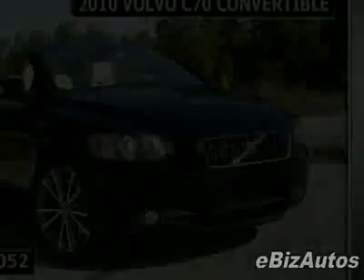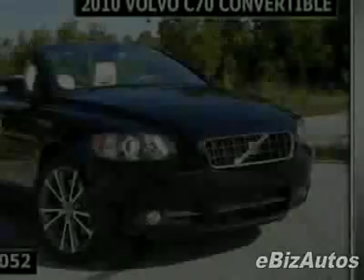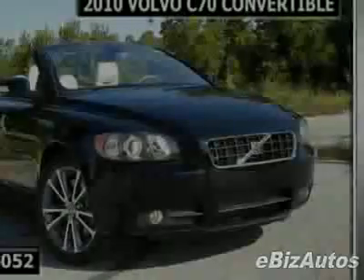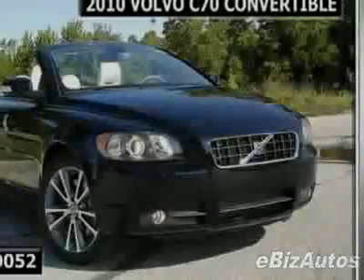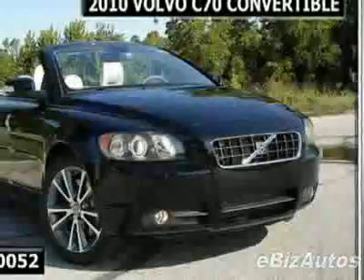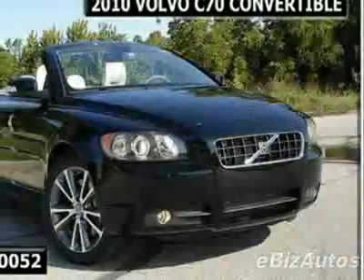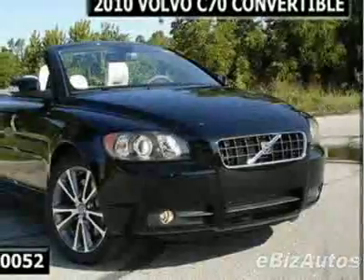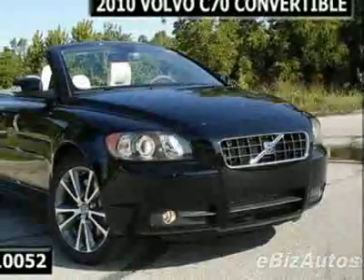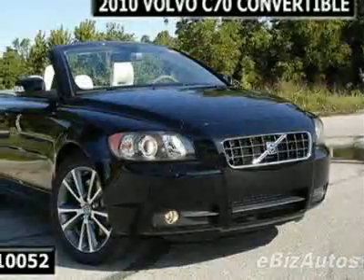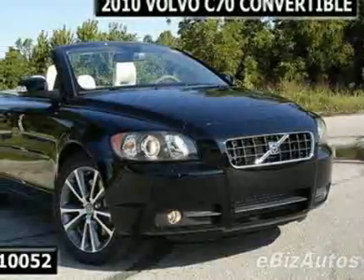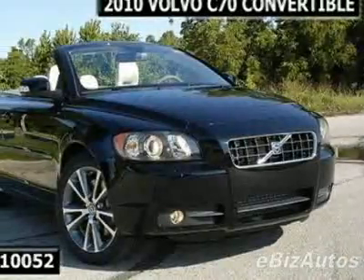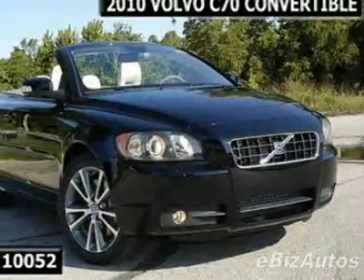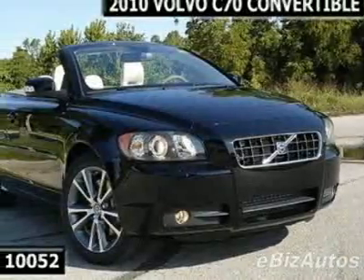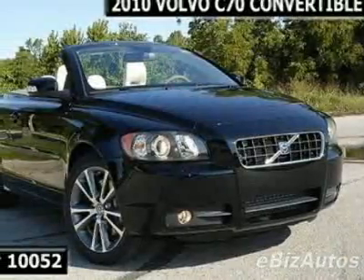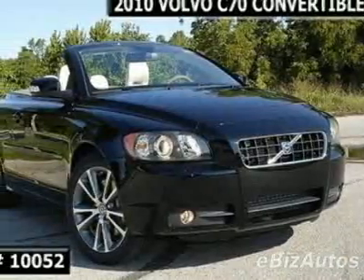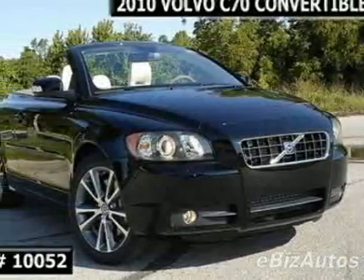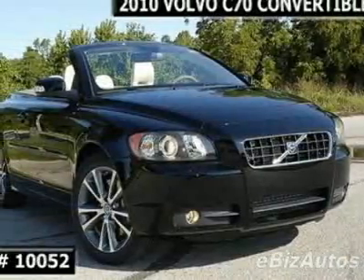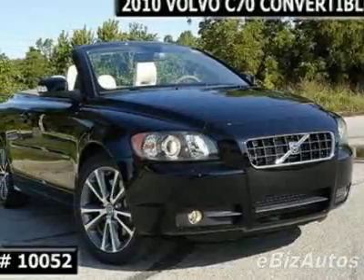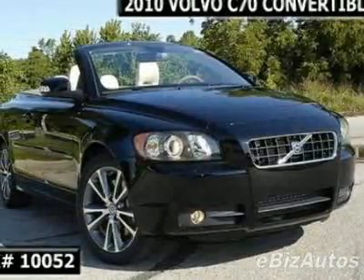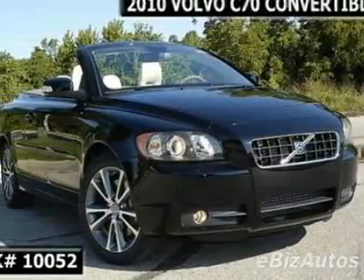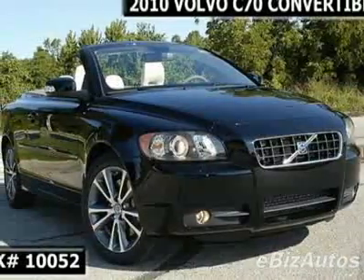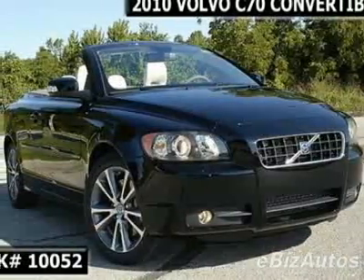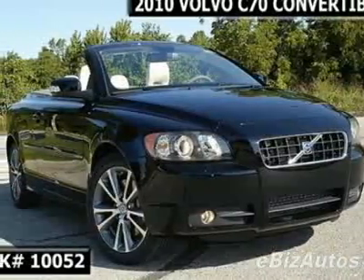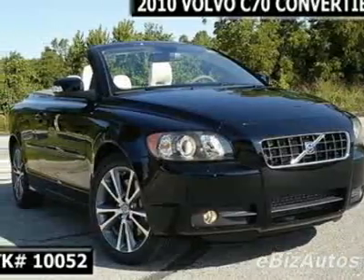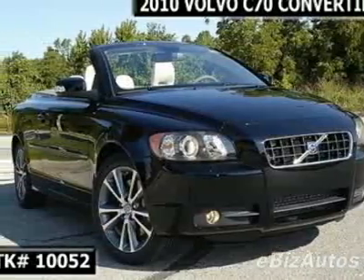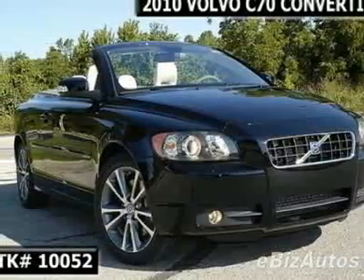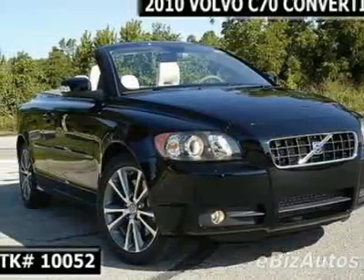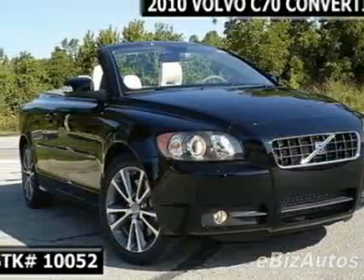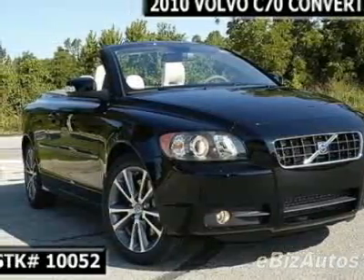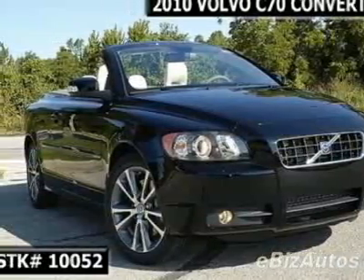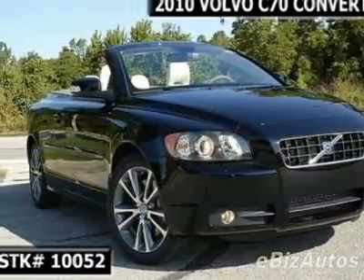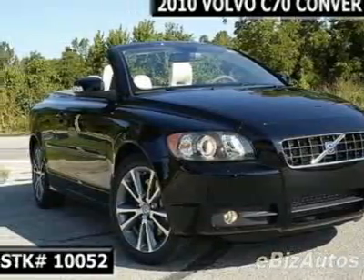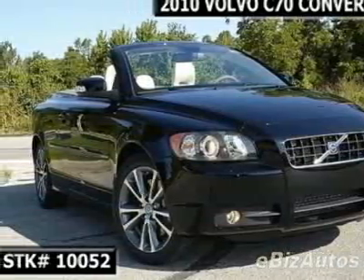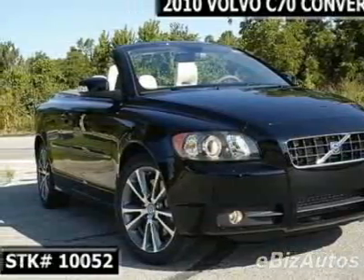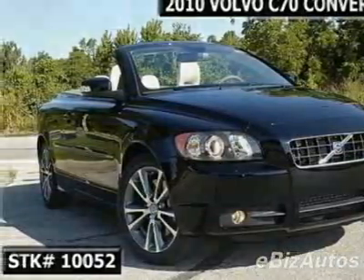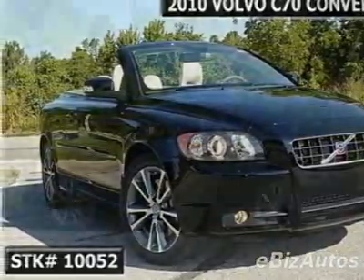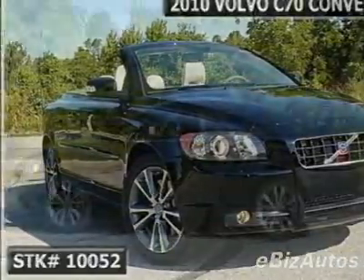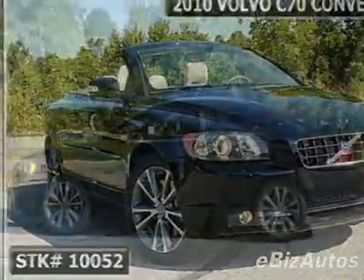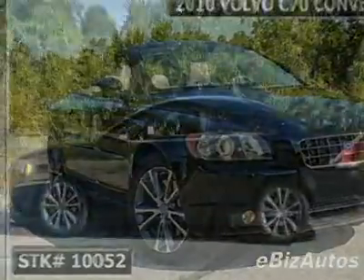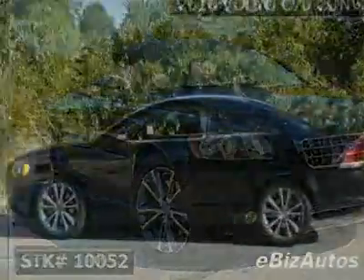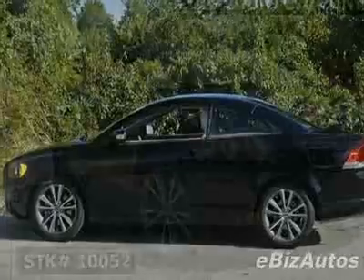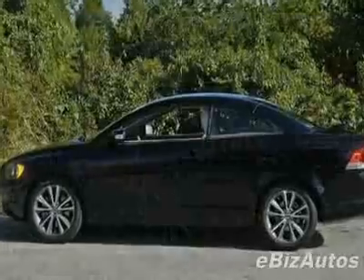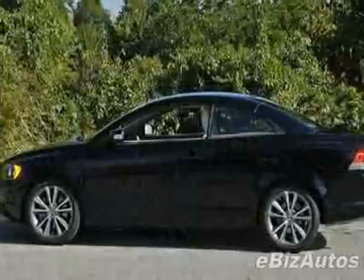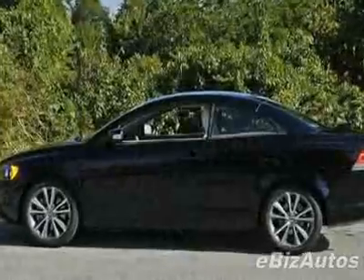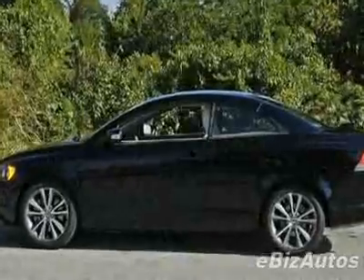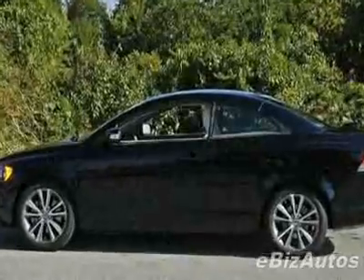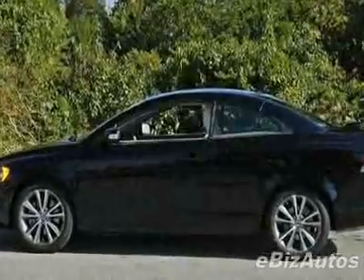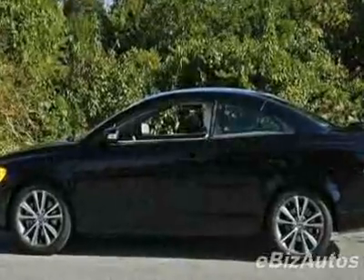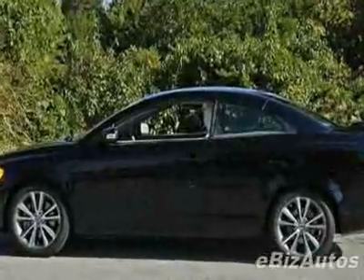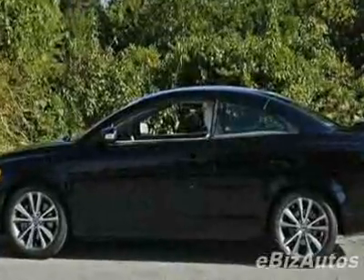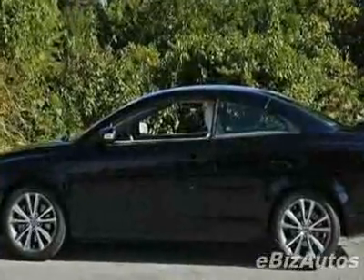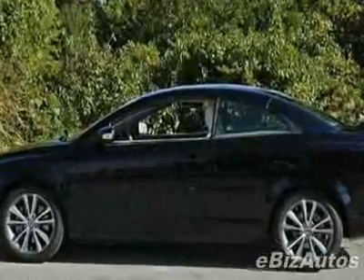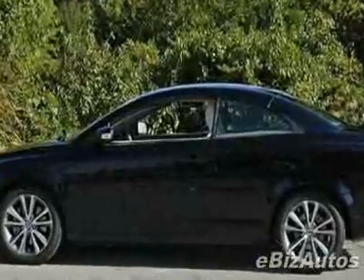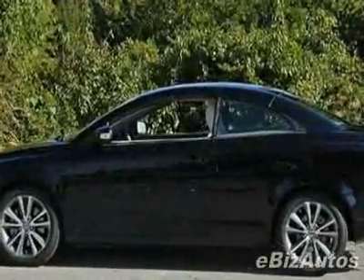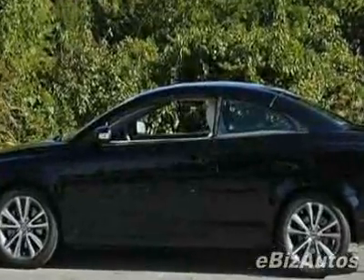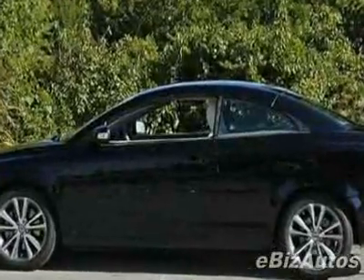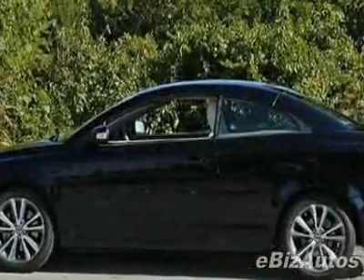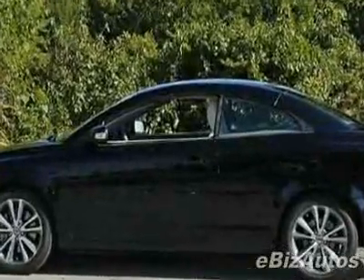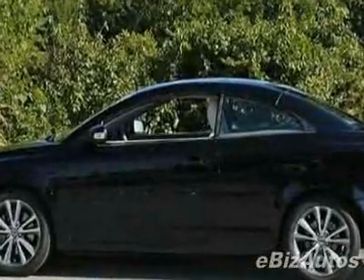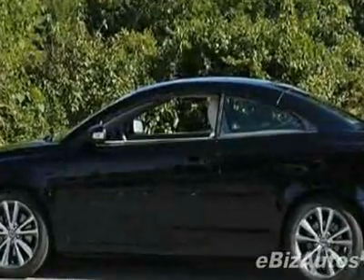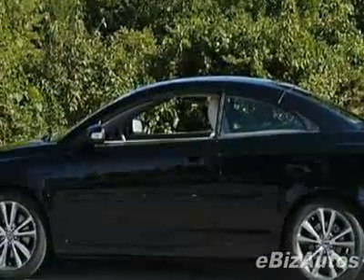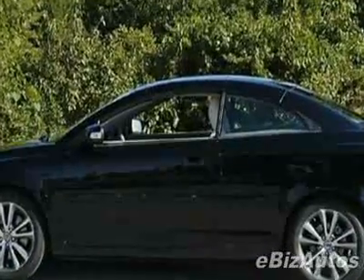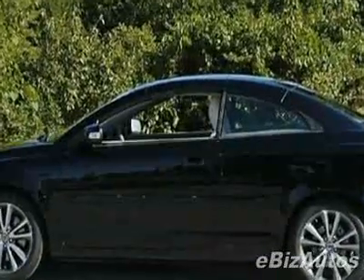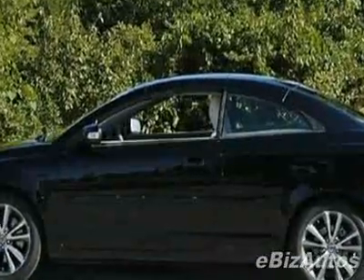Come take a look at this new 2010 Volvo C70 T5. For your protection, this vehicle has a full factory warranty.